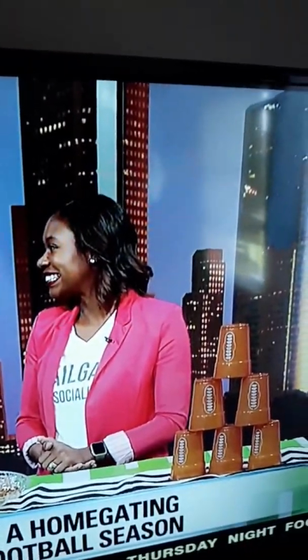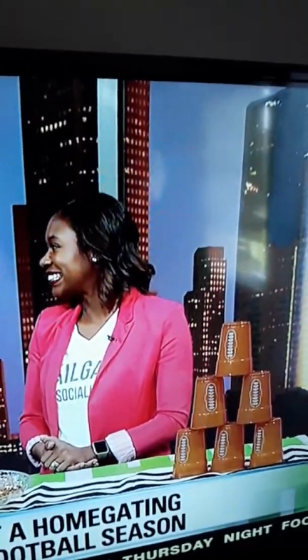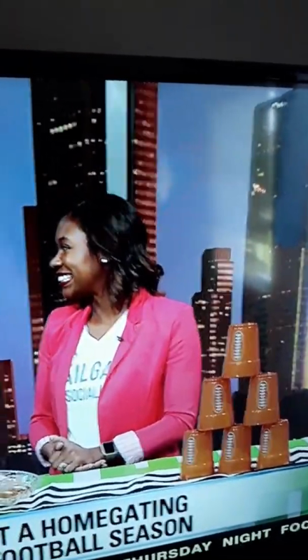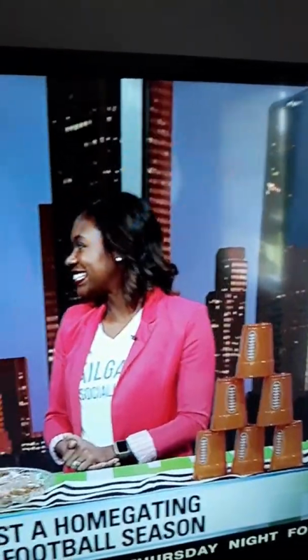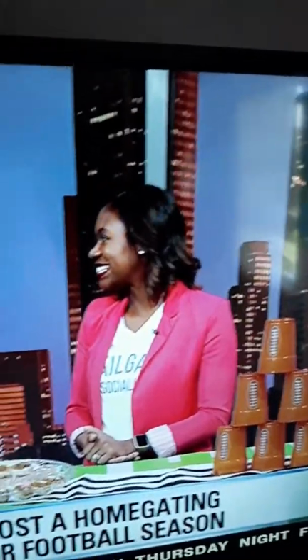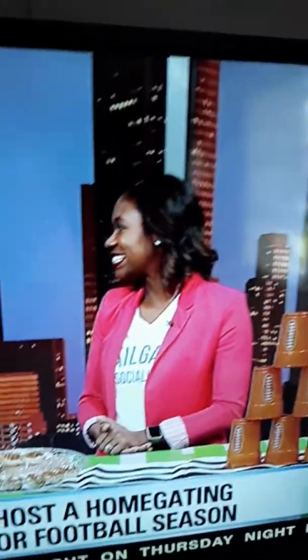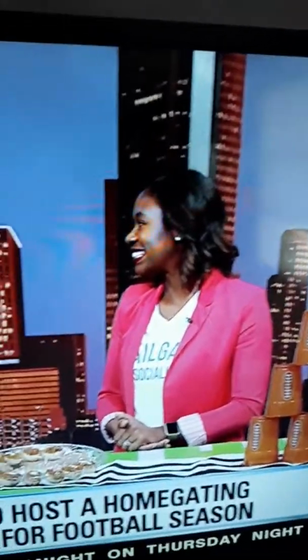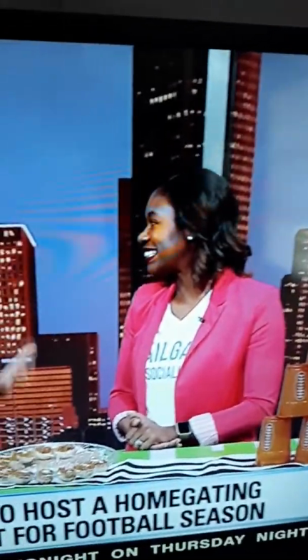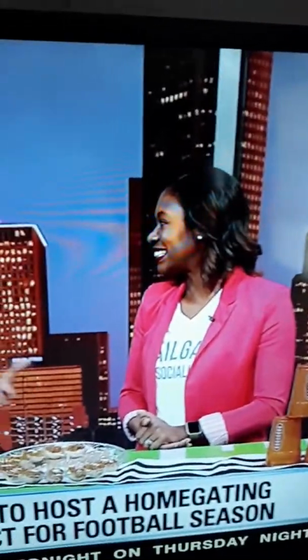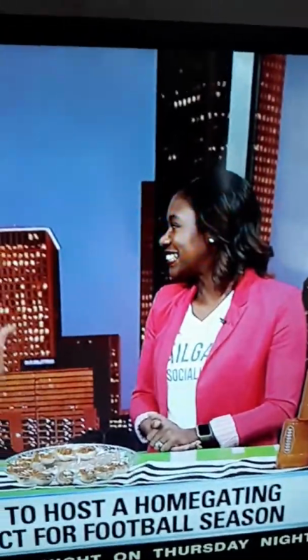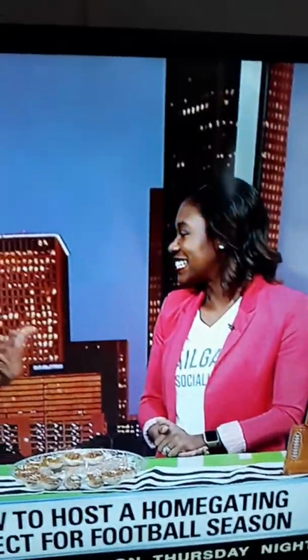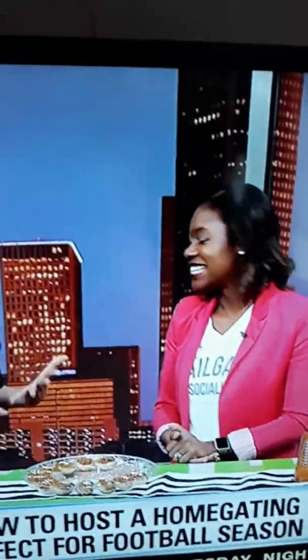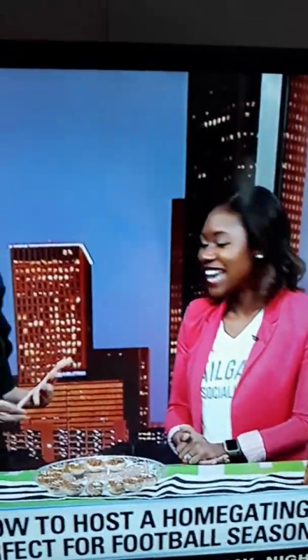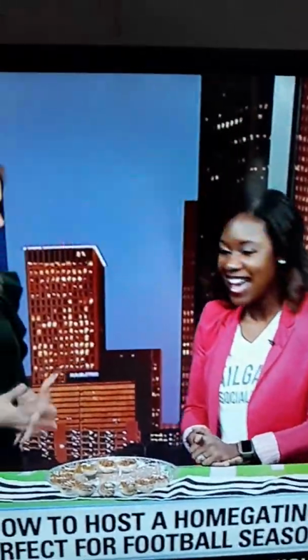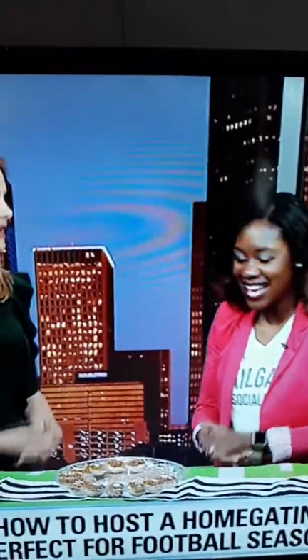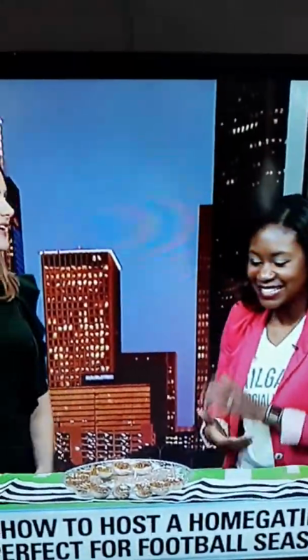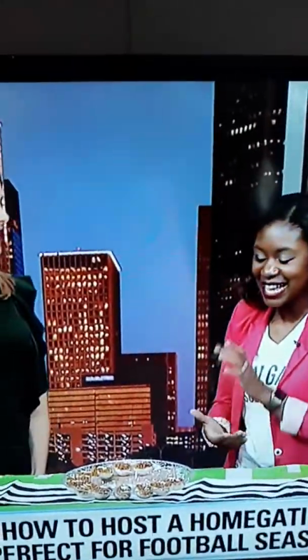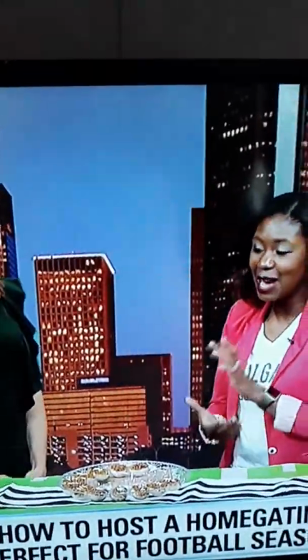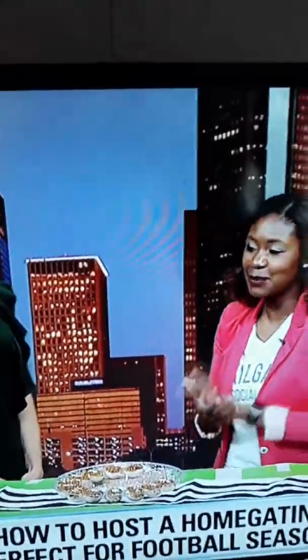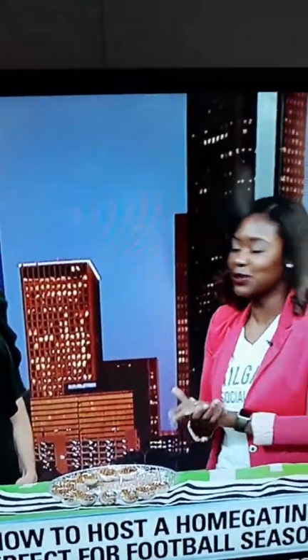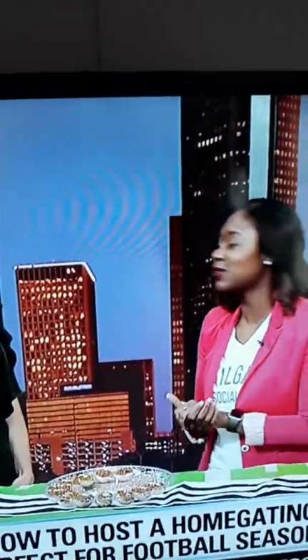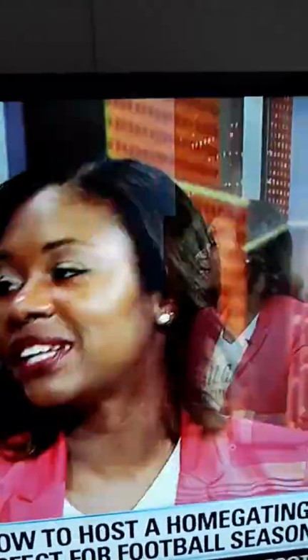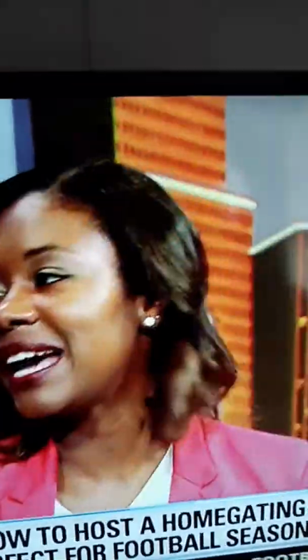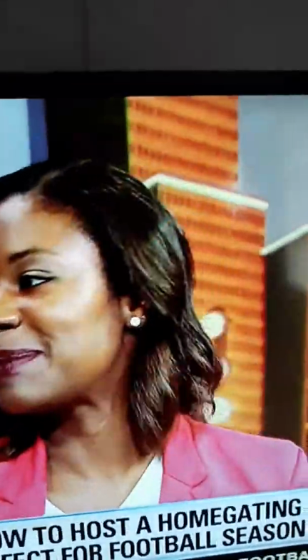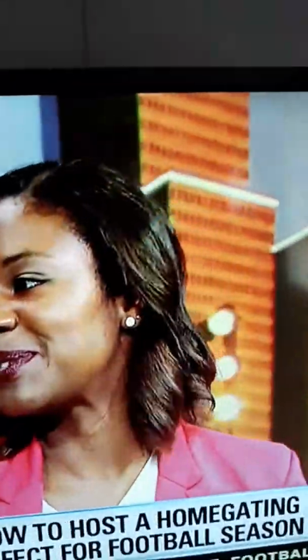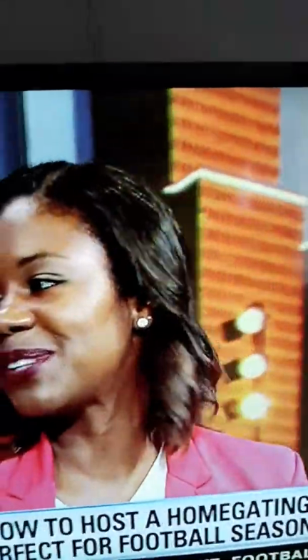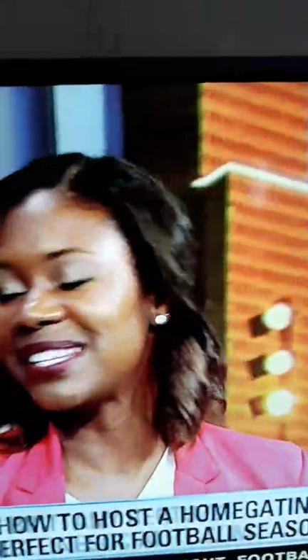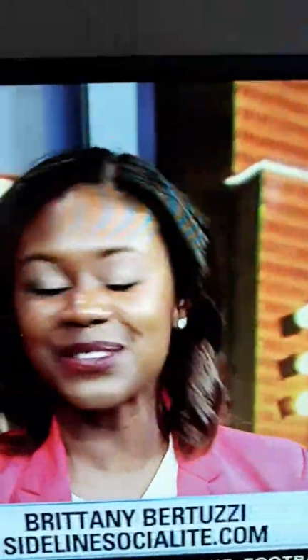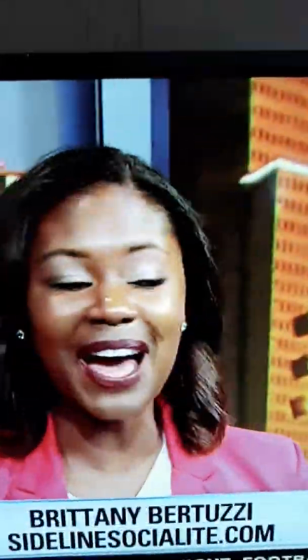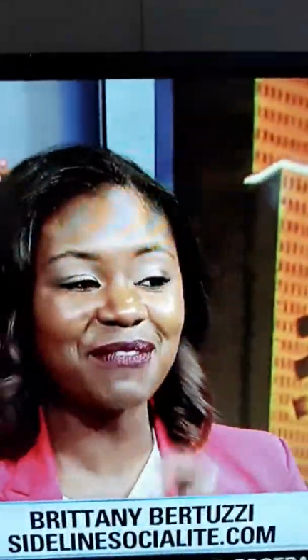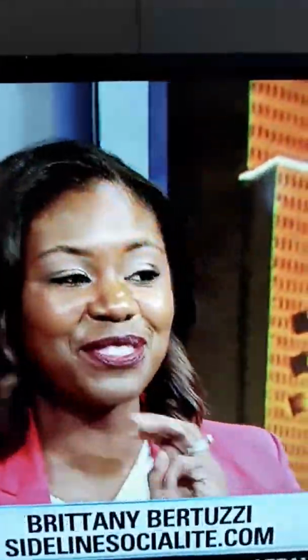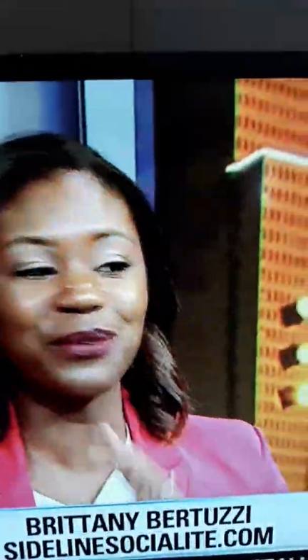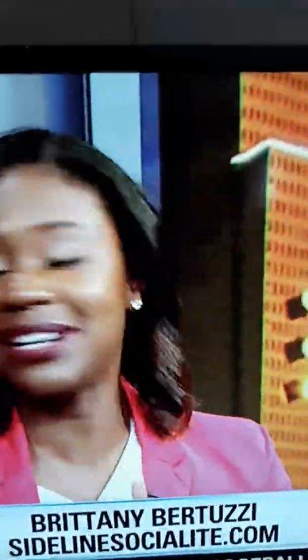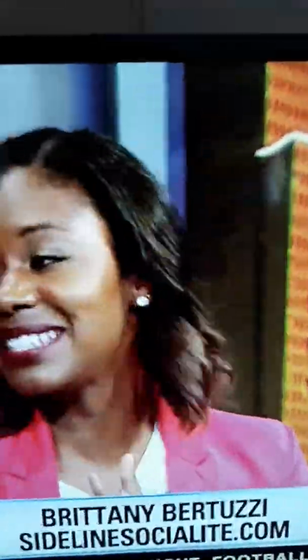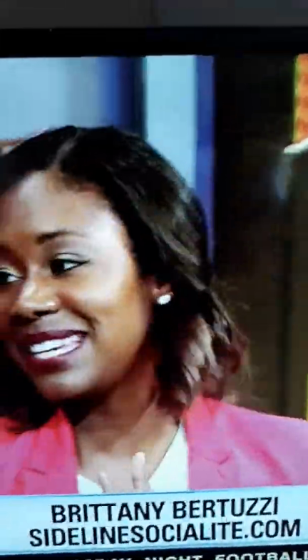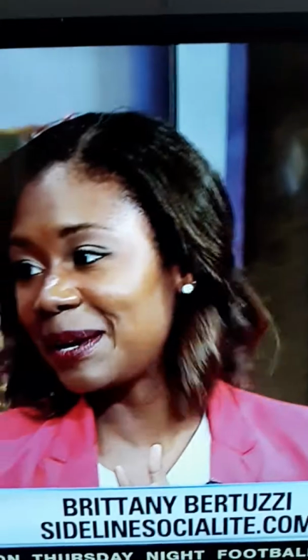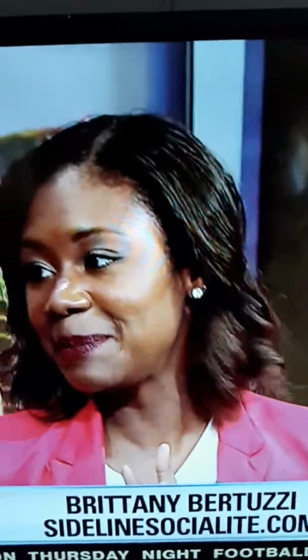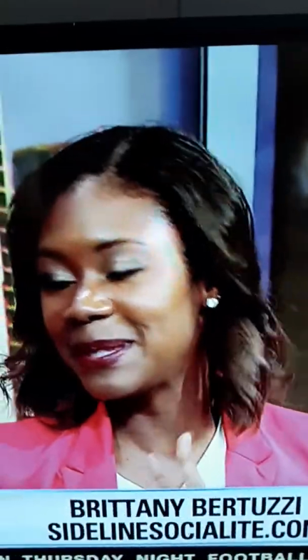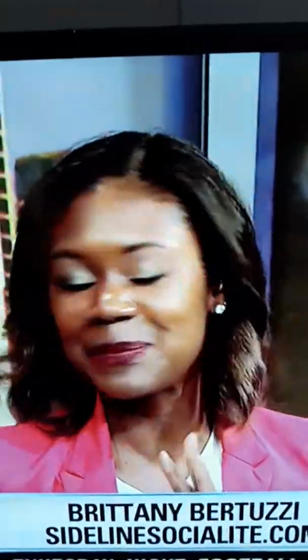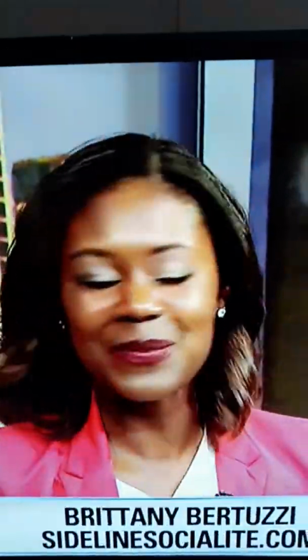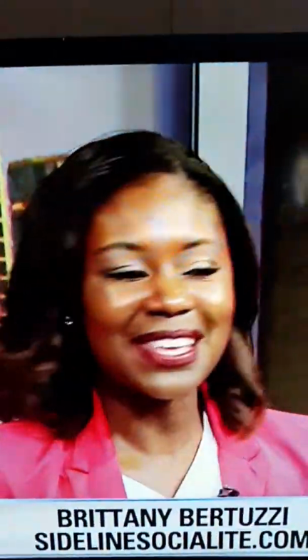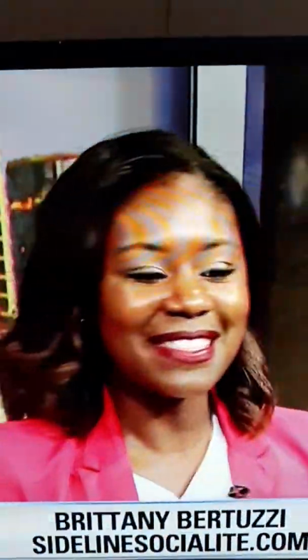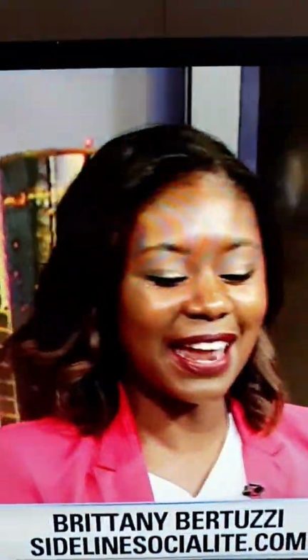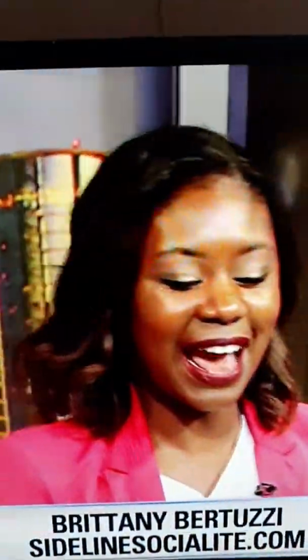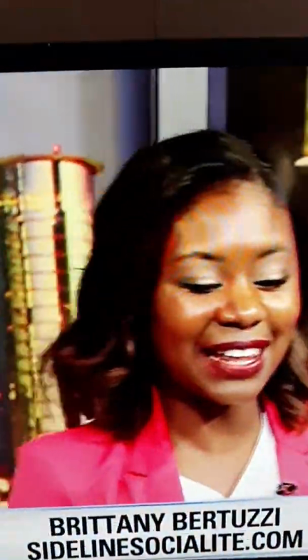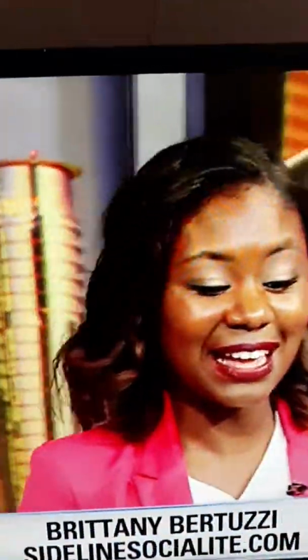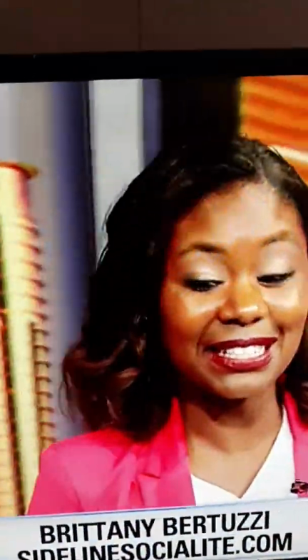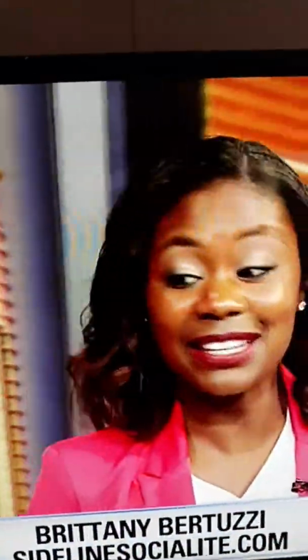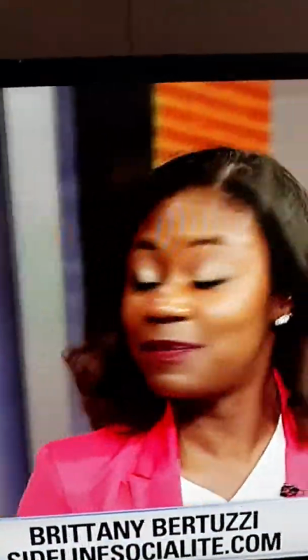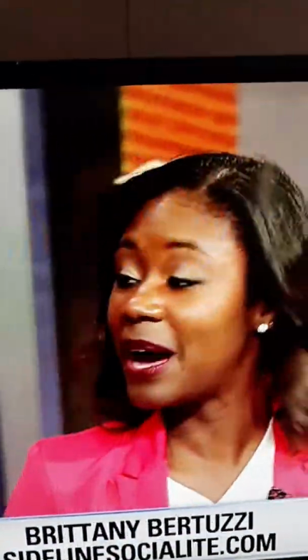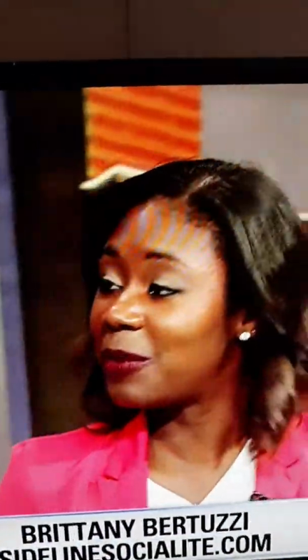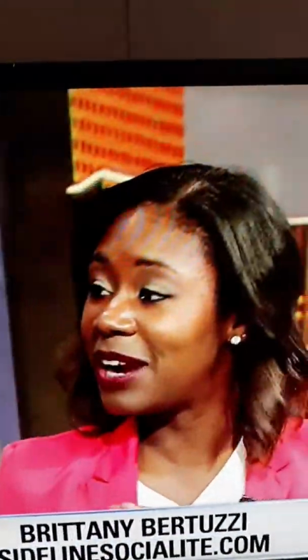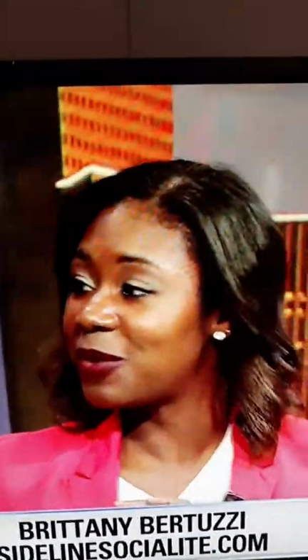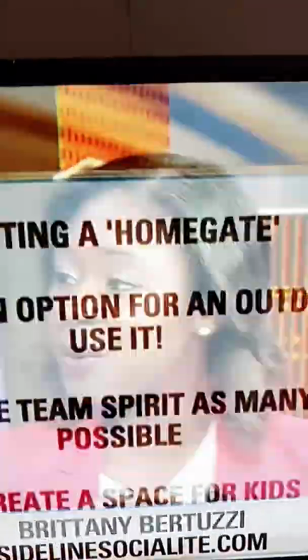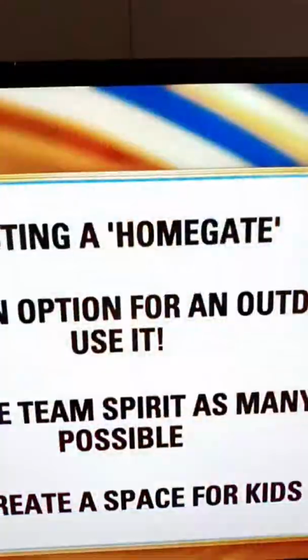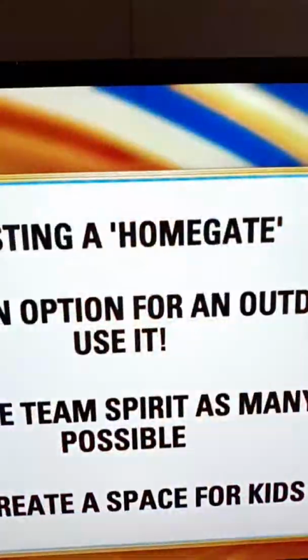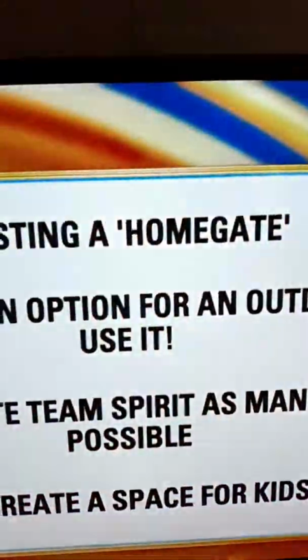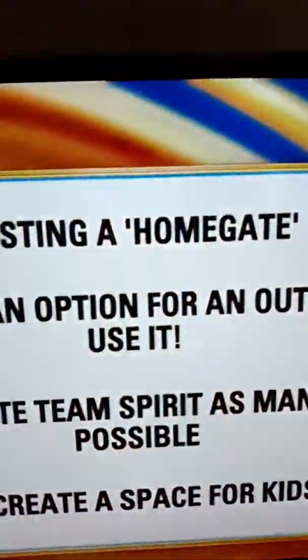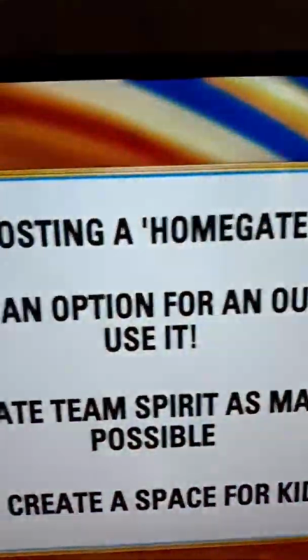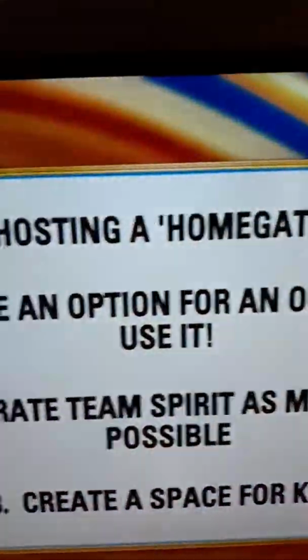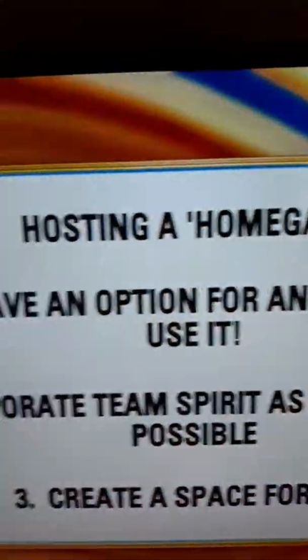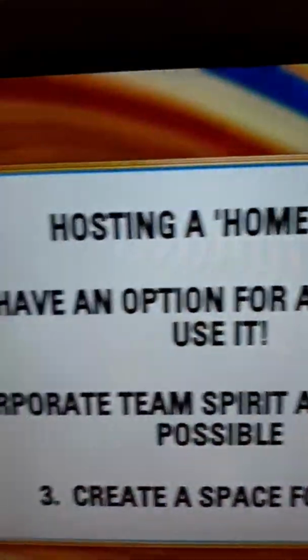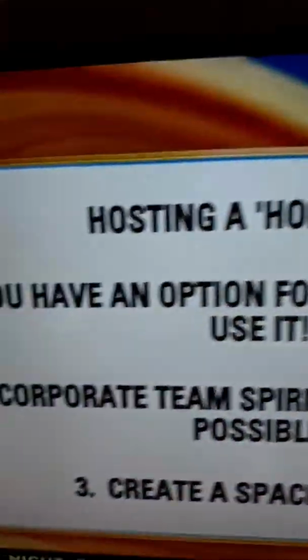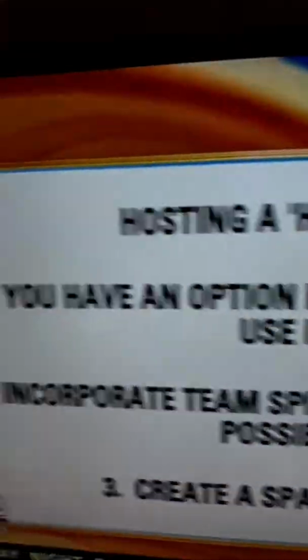First, you have to invite all your friends over, right? Absolutely. So I have three tips that I like to live by whenever we're planning parties at home.